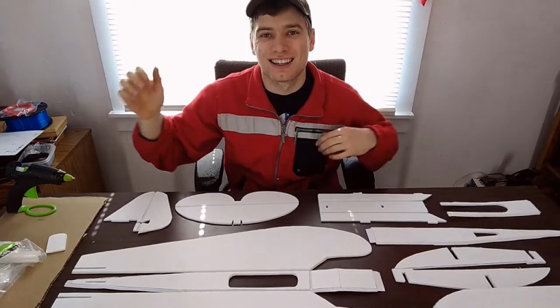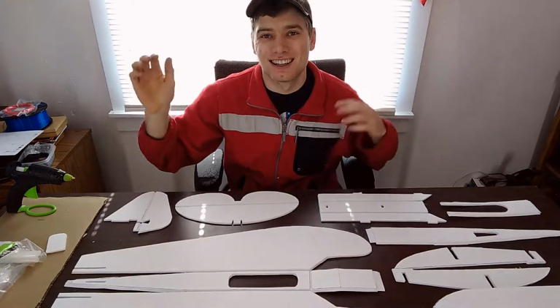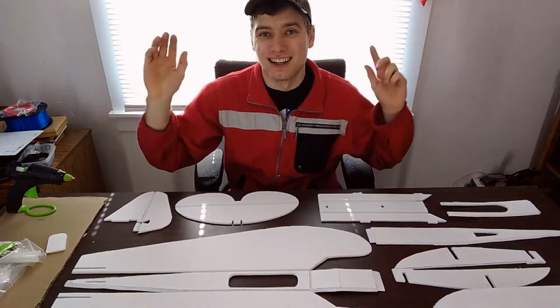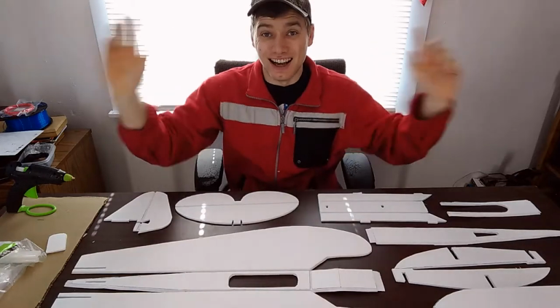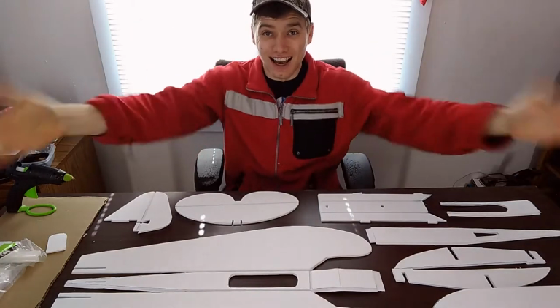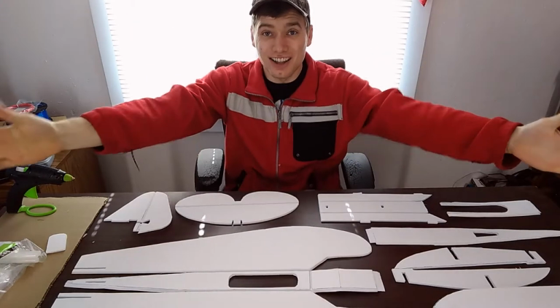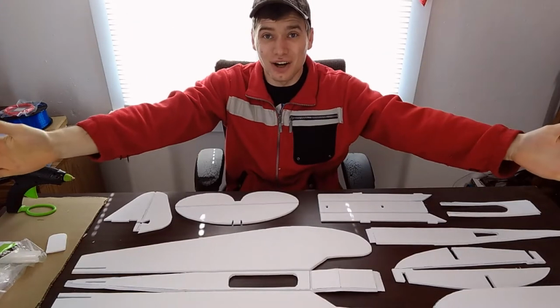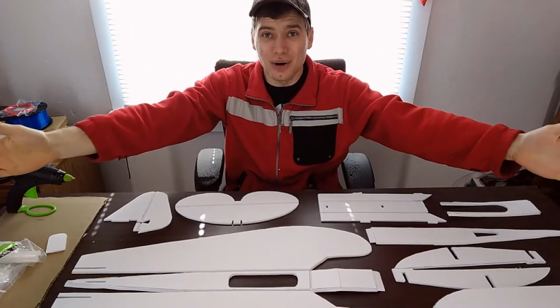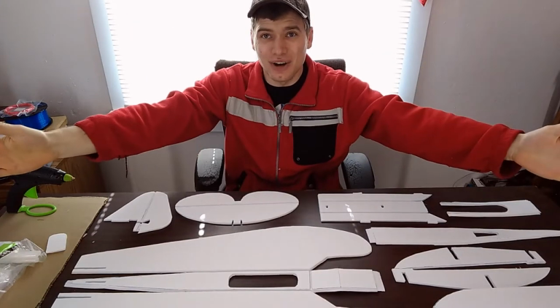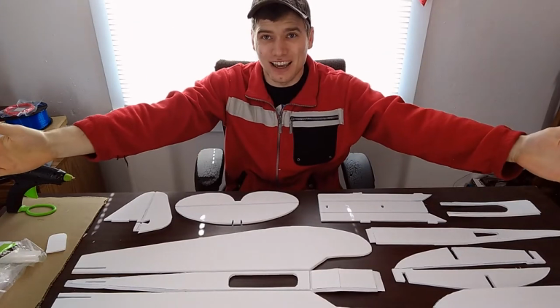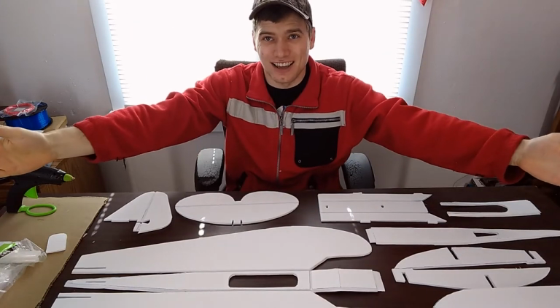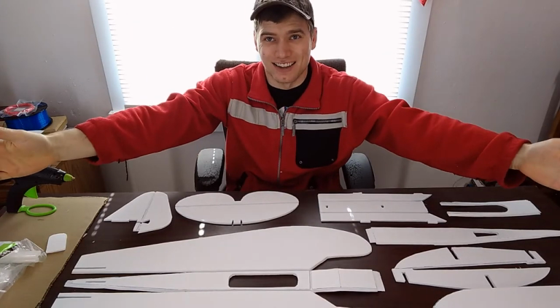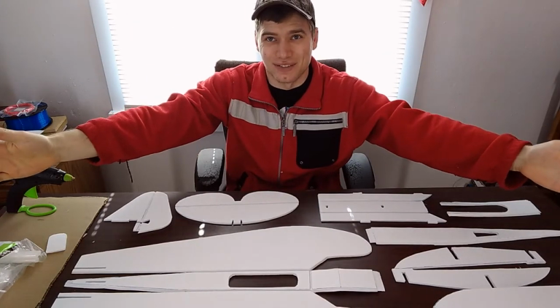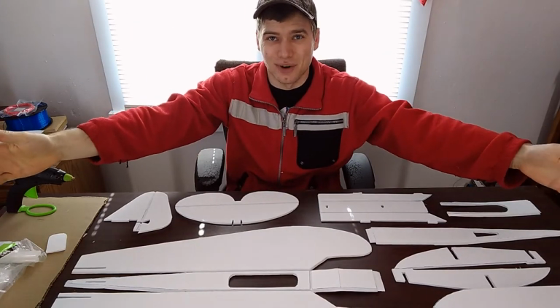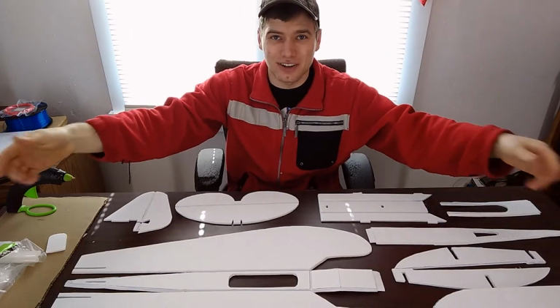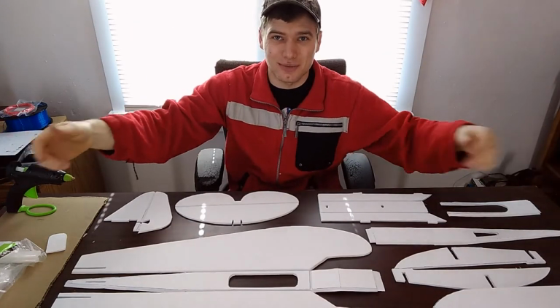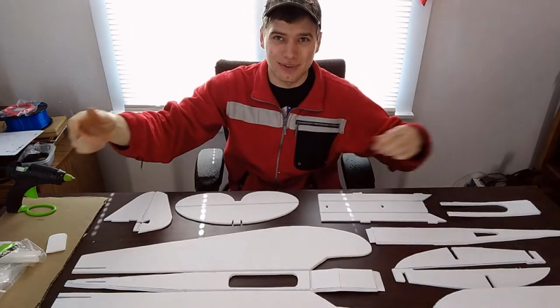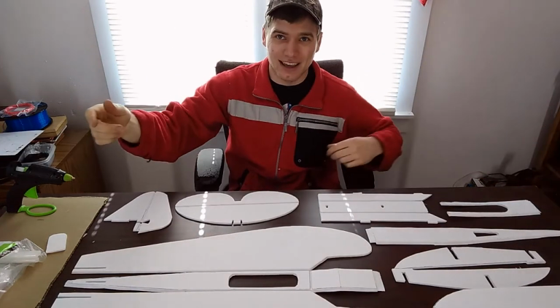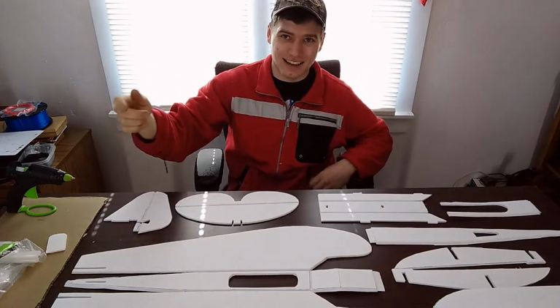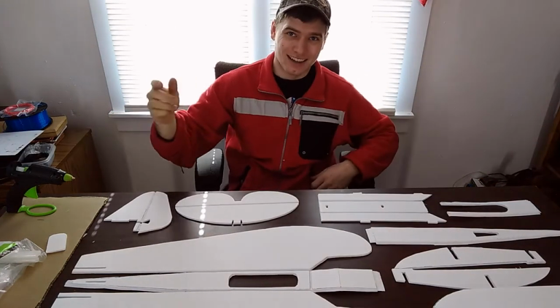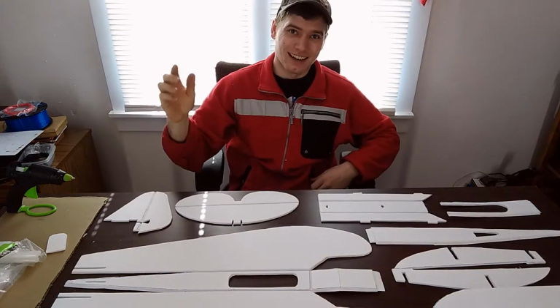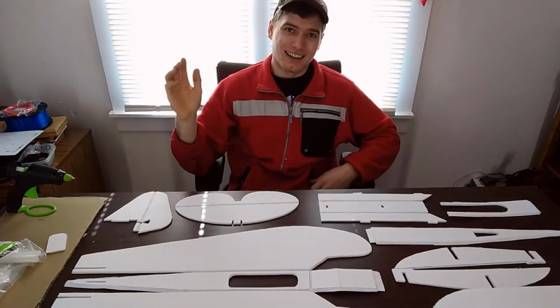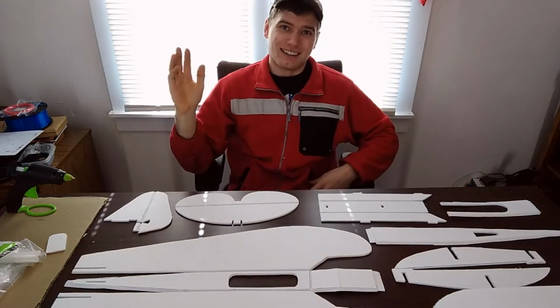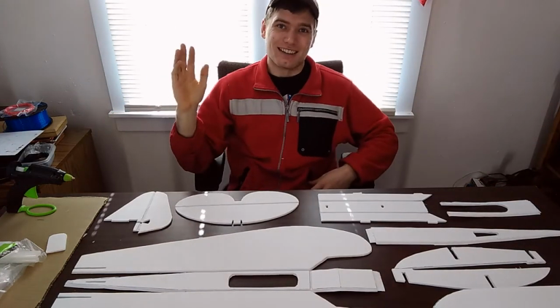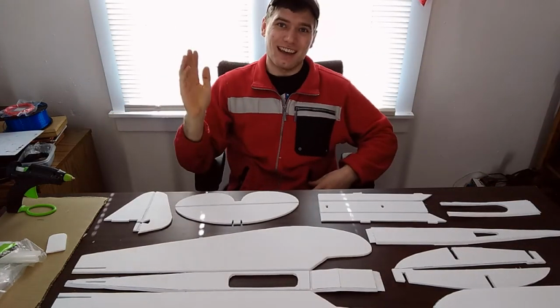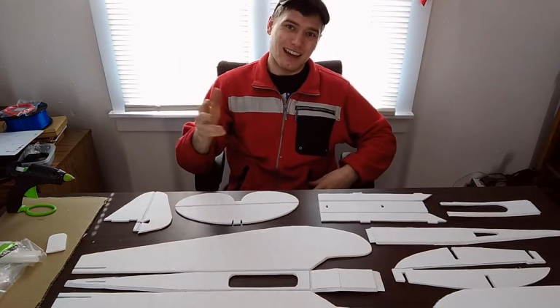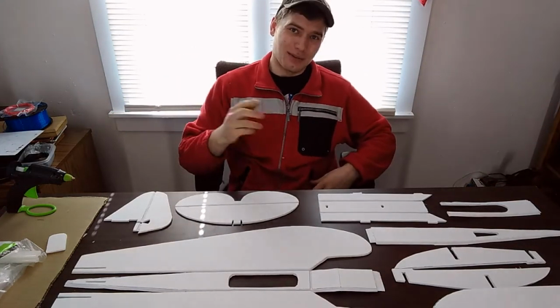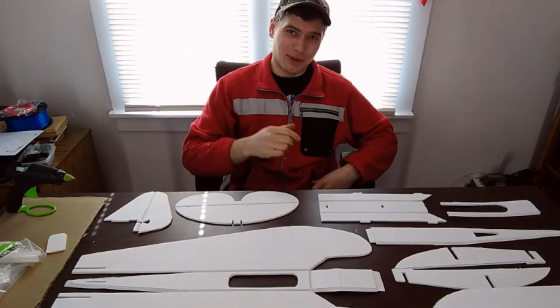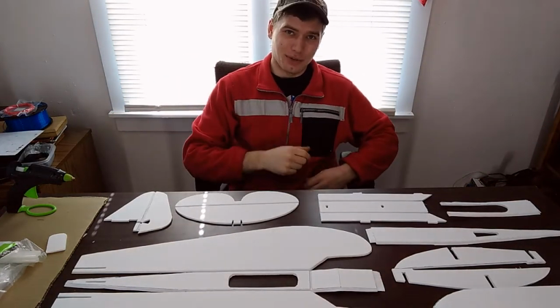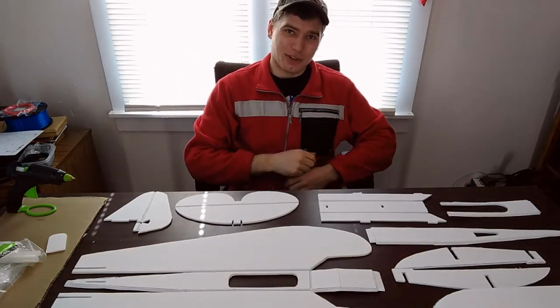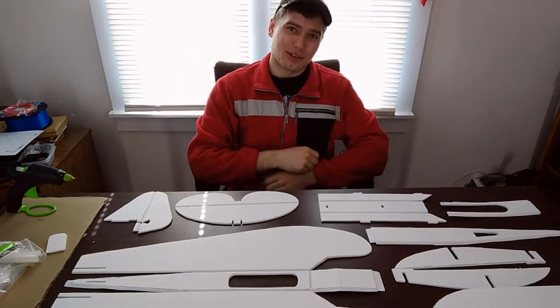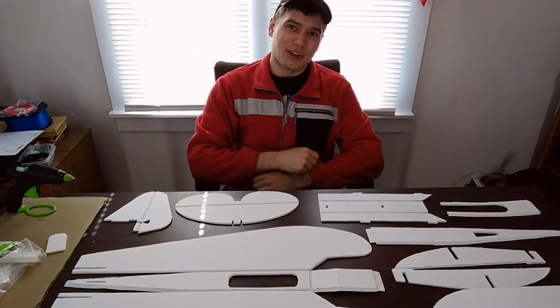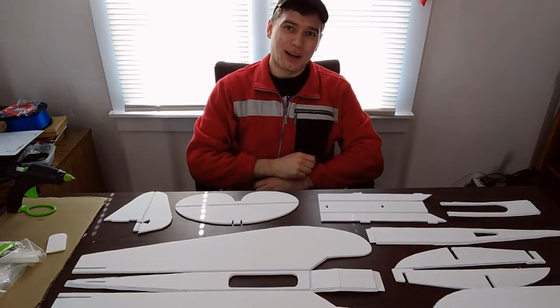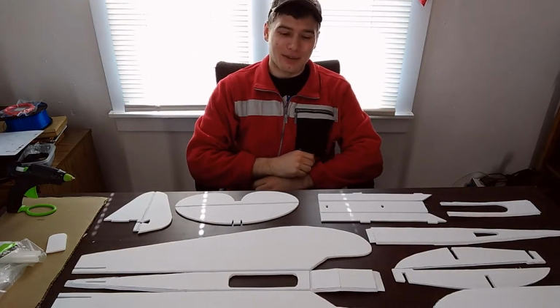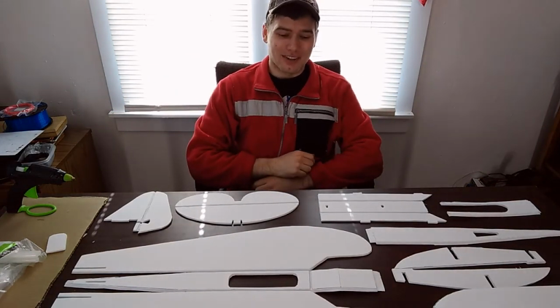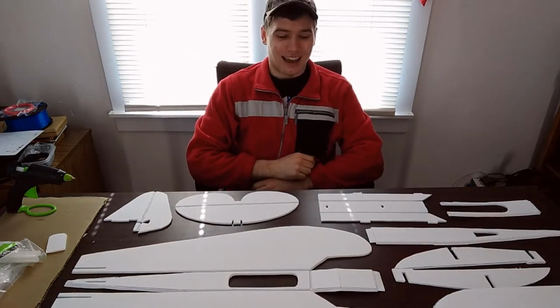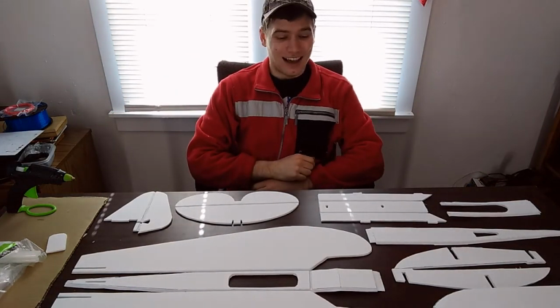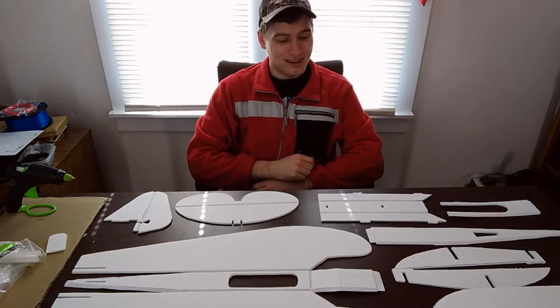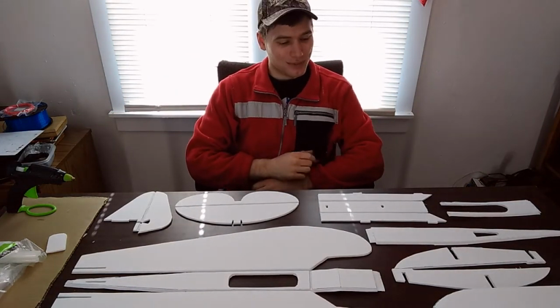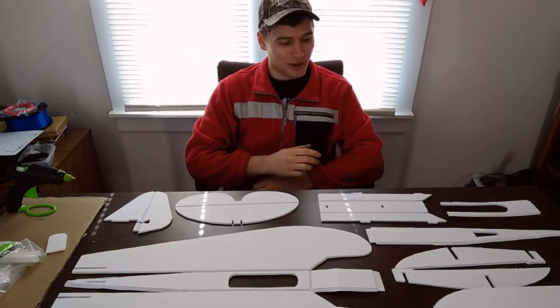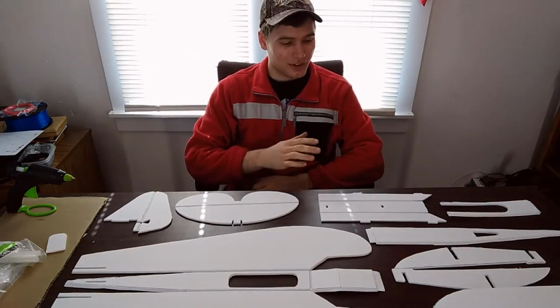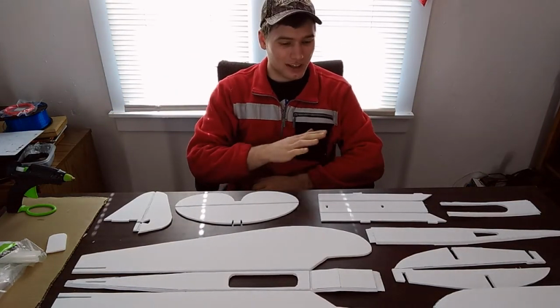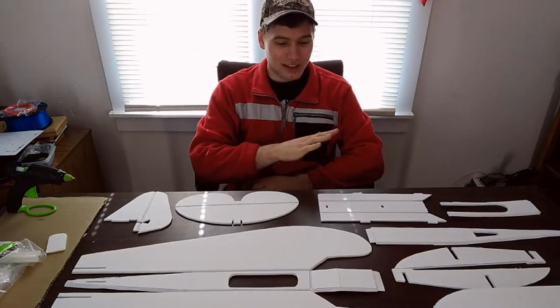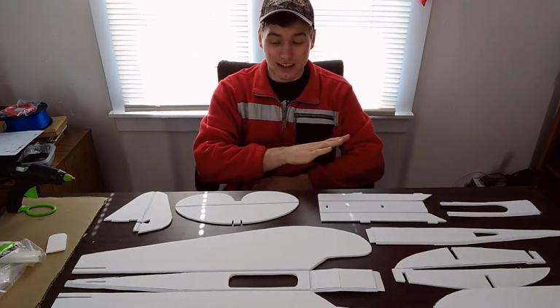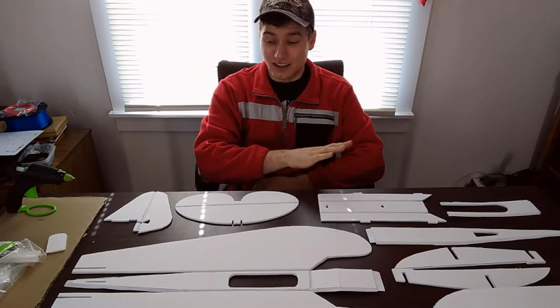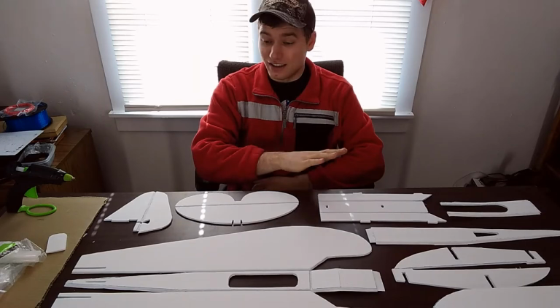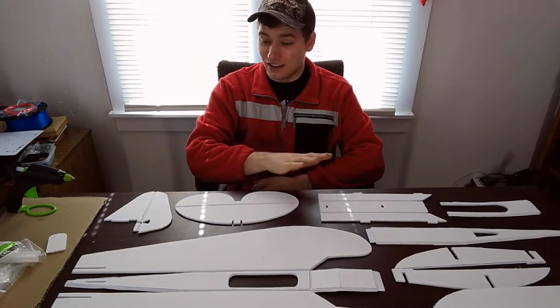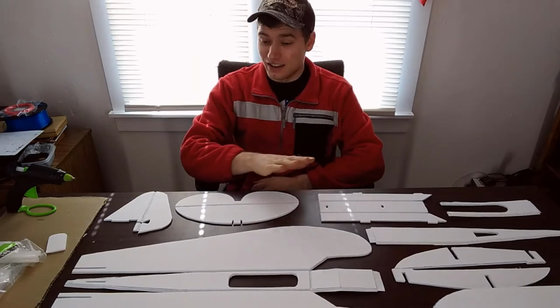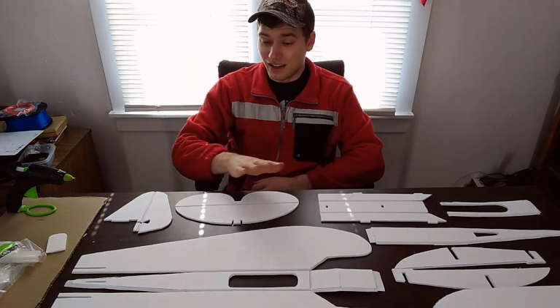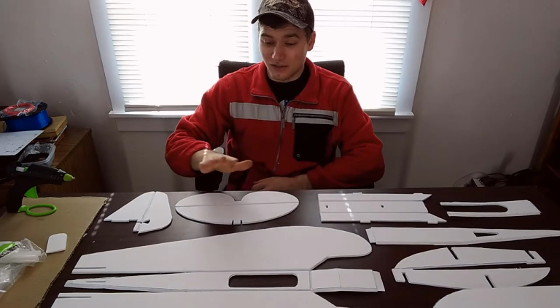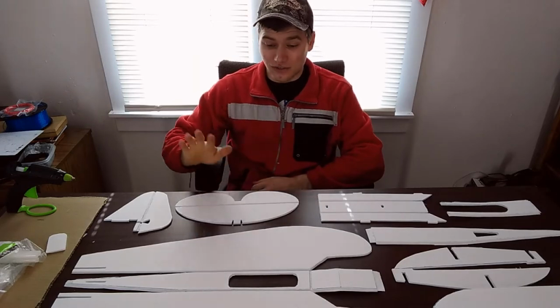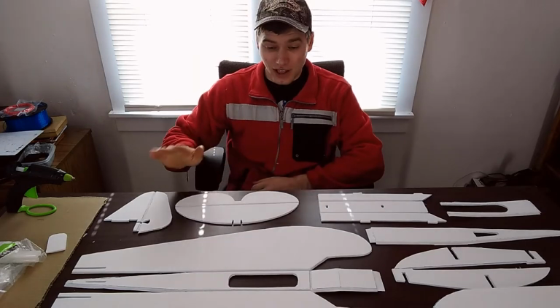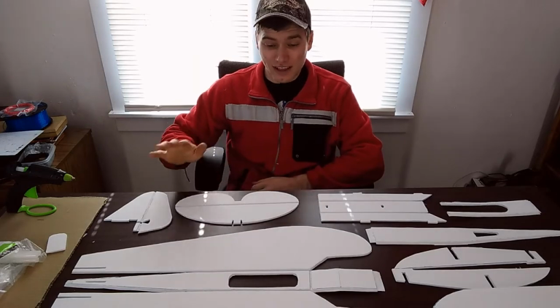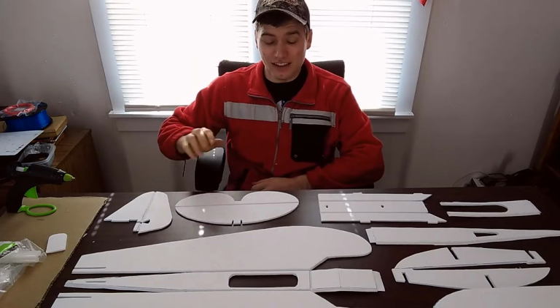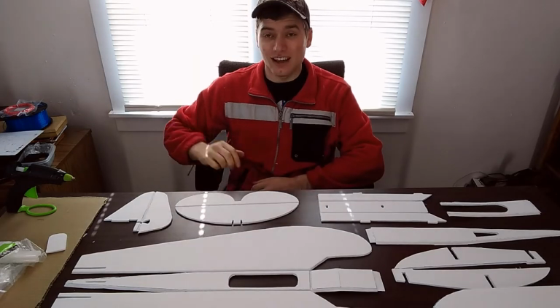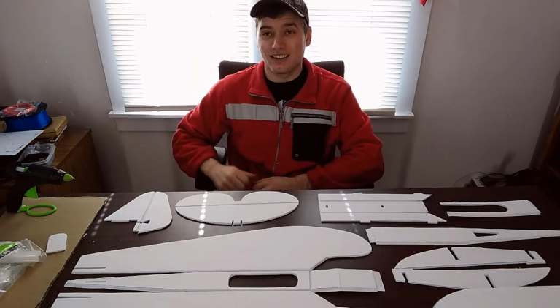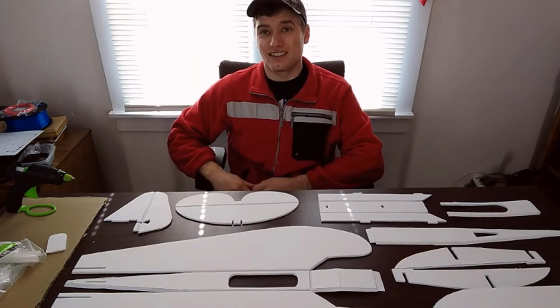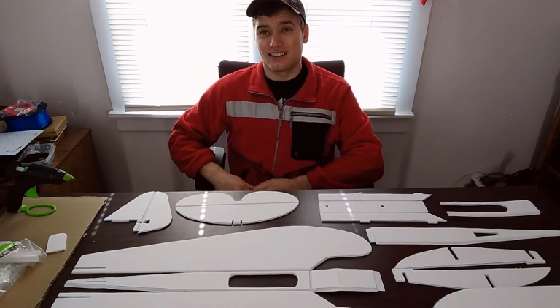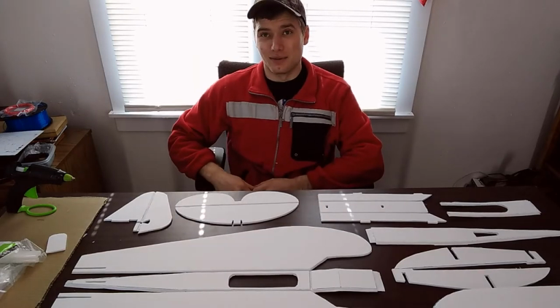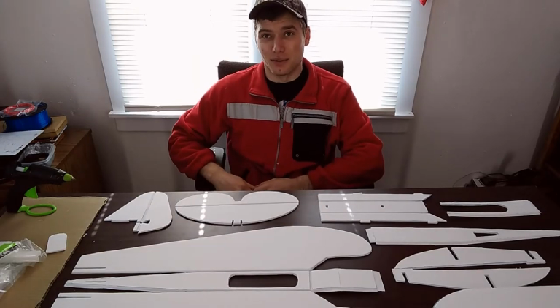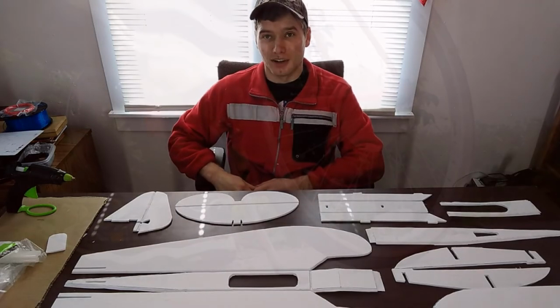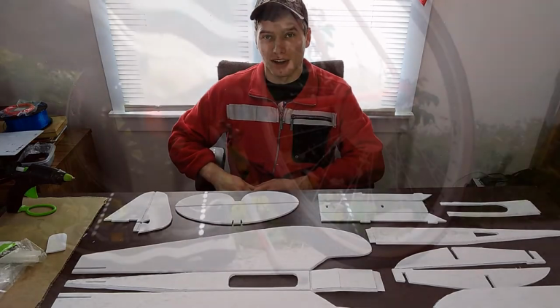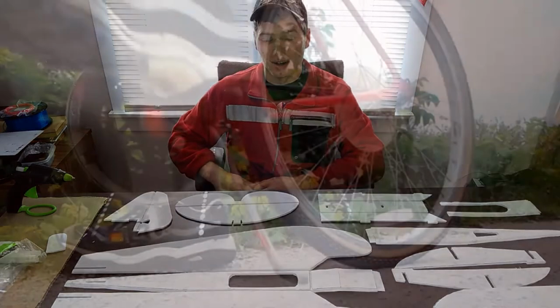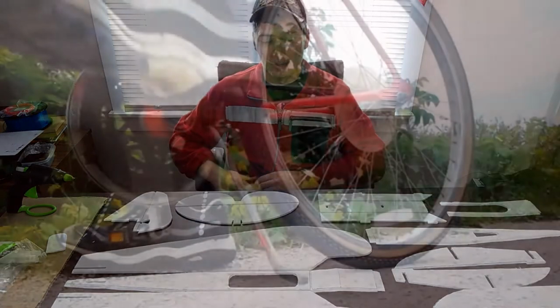Hello and welcome back. Today on Patriot Contraptions I am building the Flight Test Simple Cub.